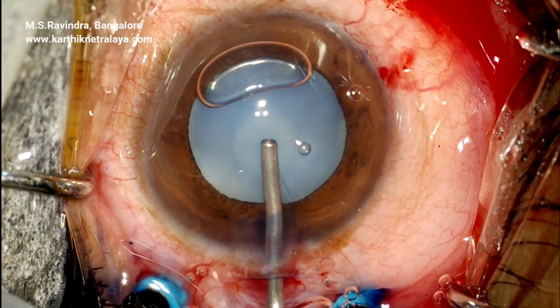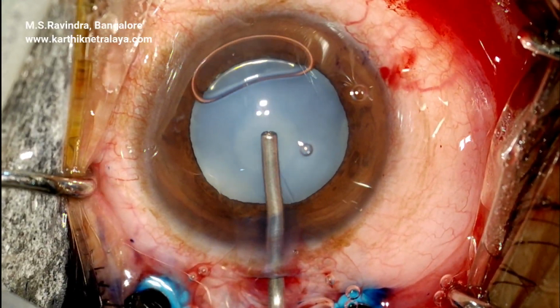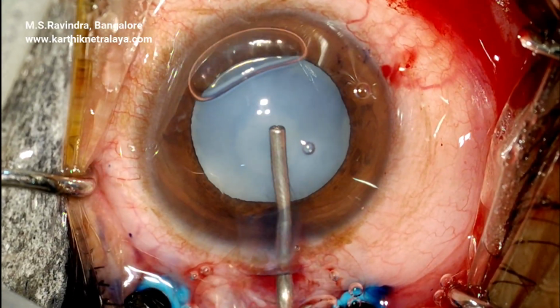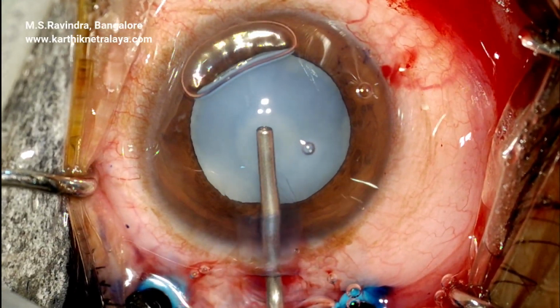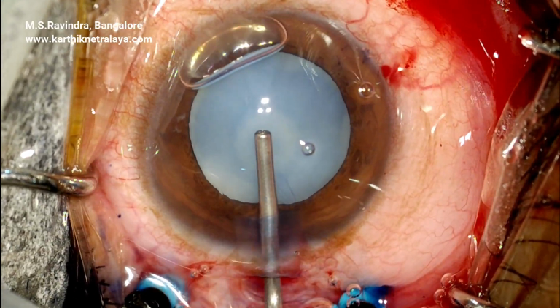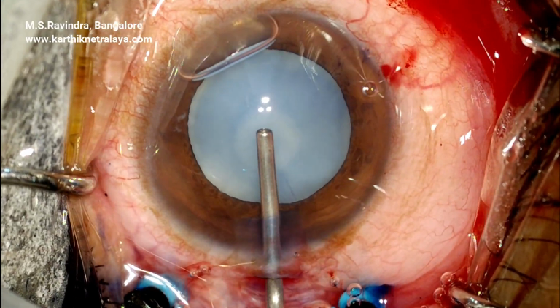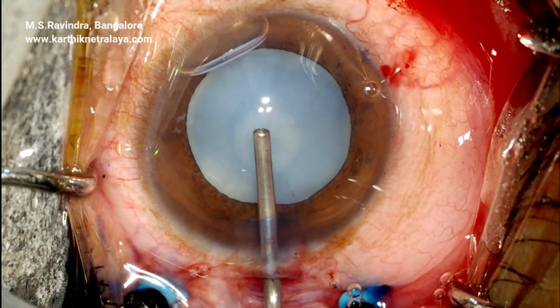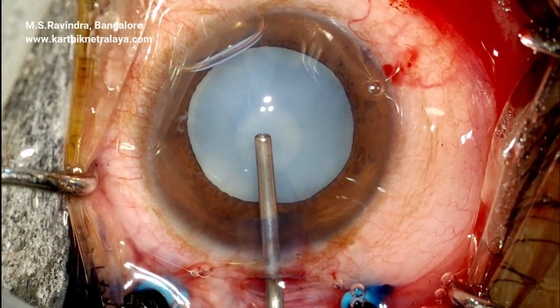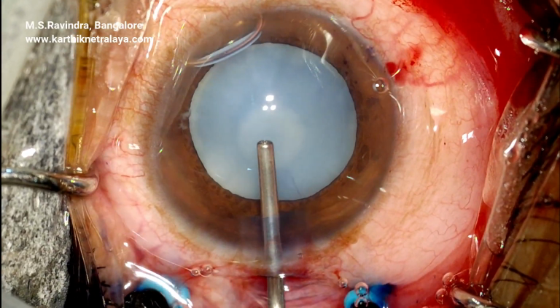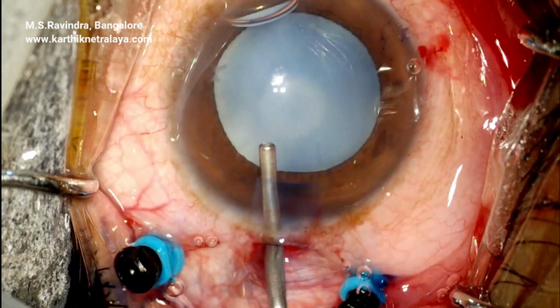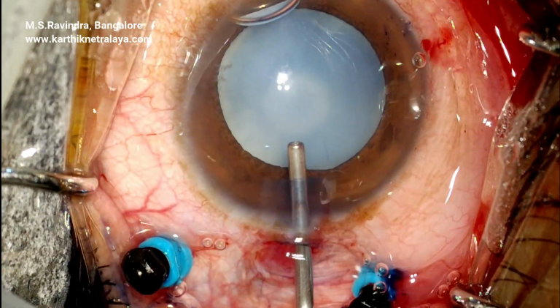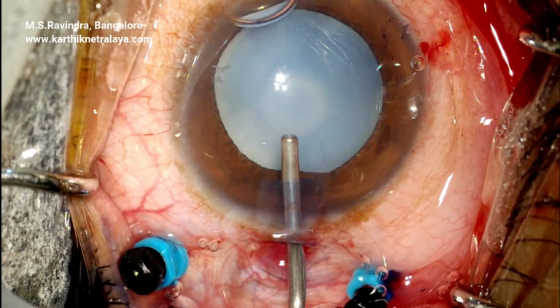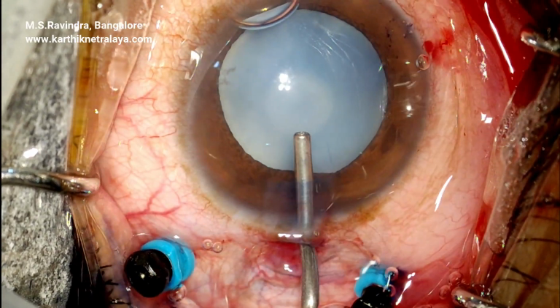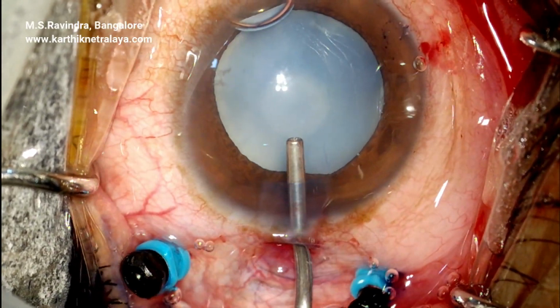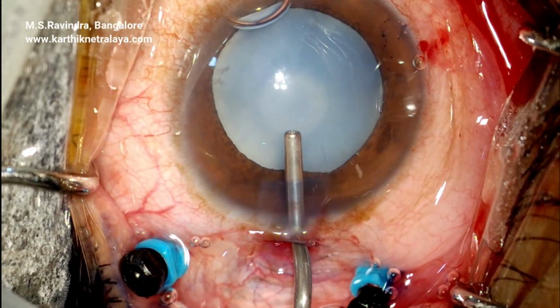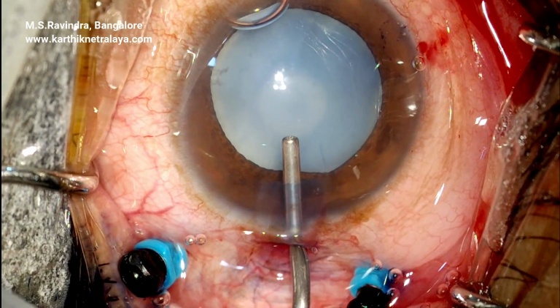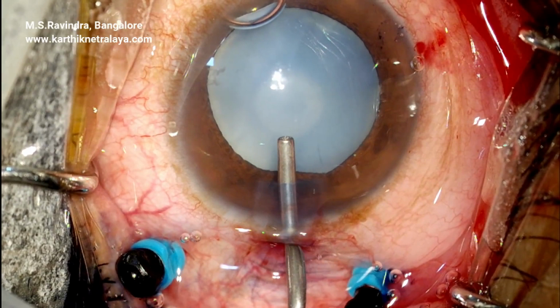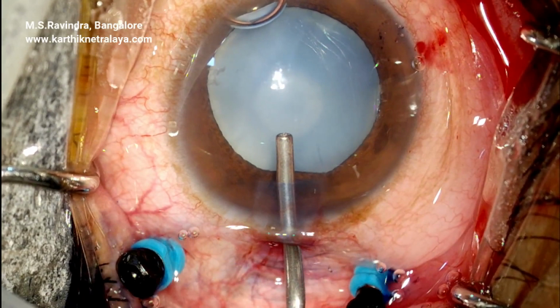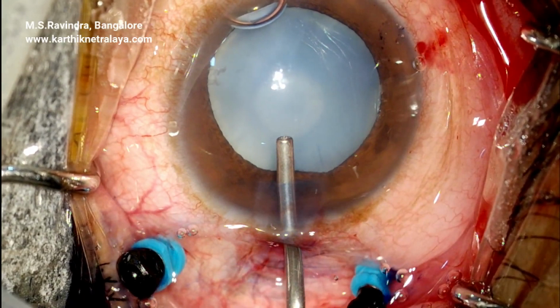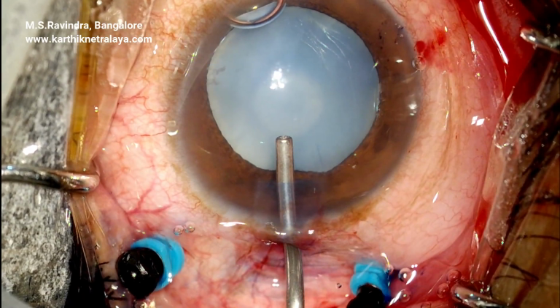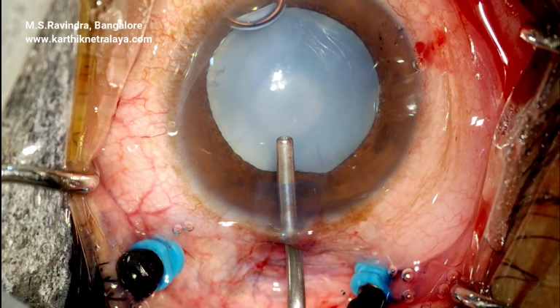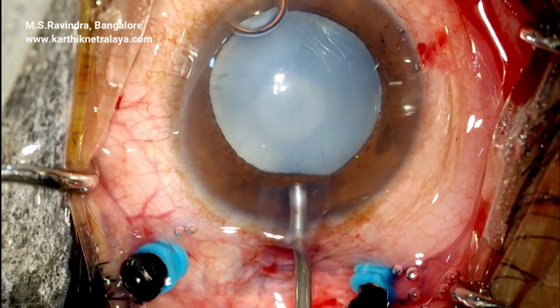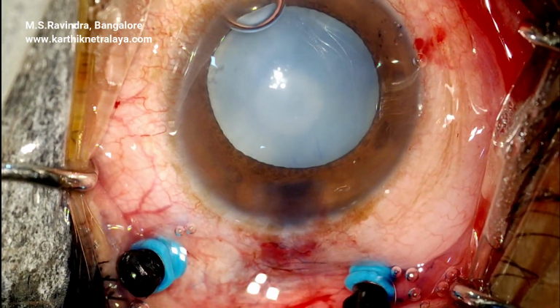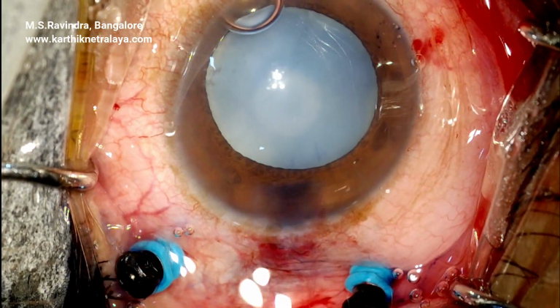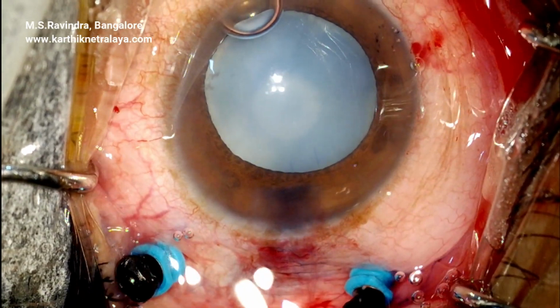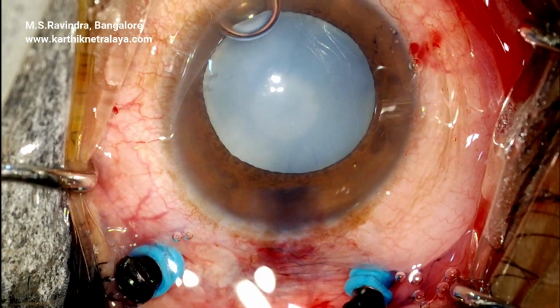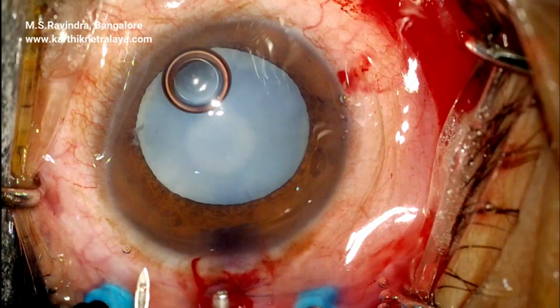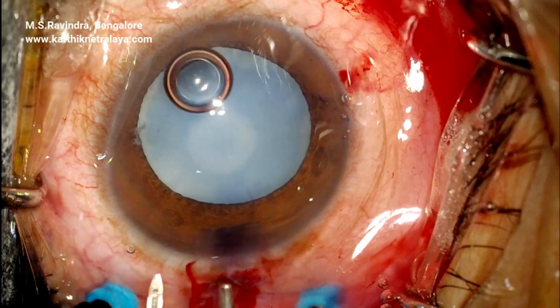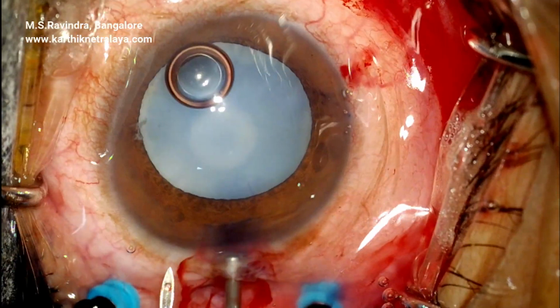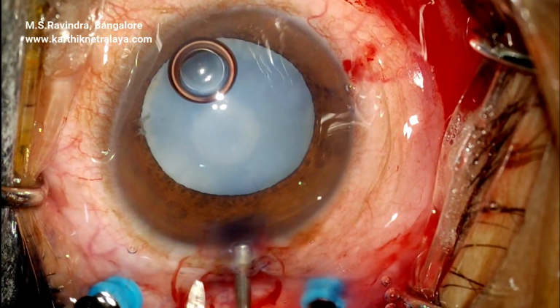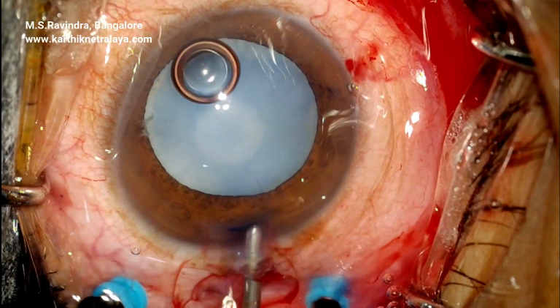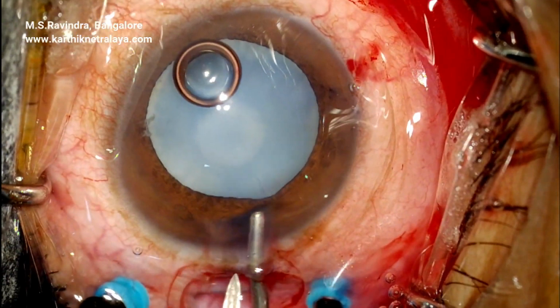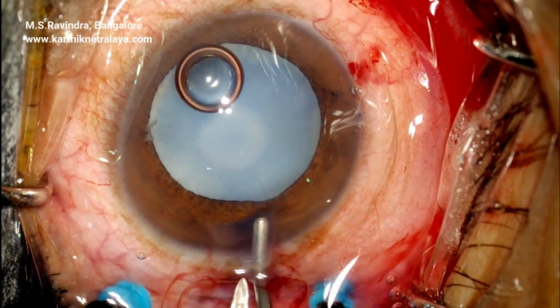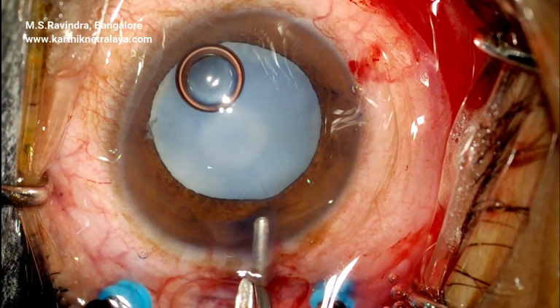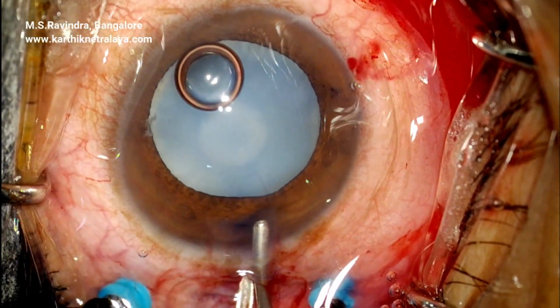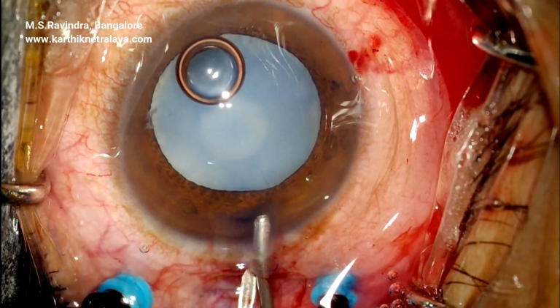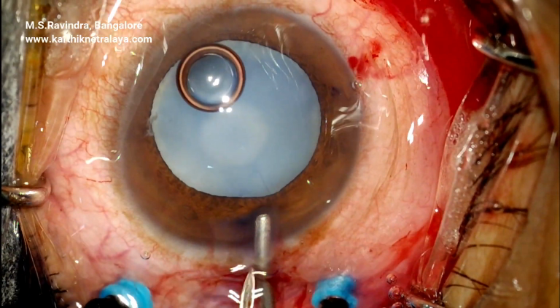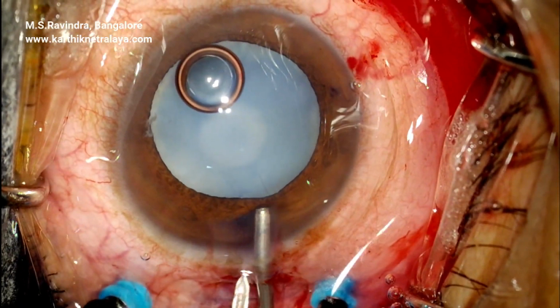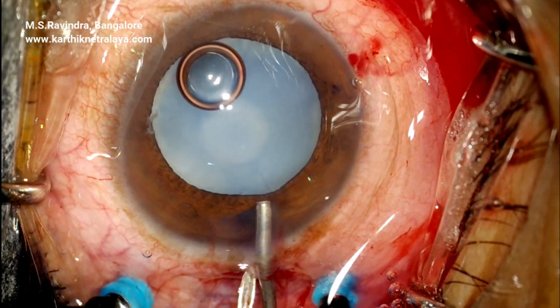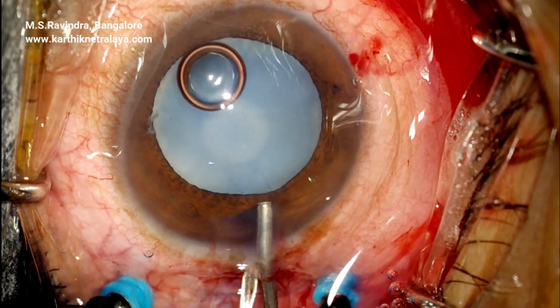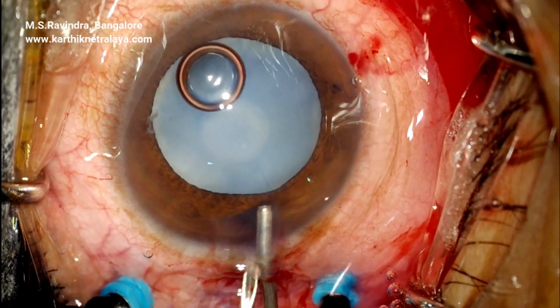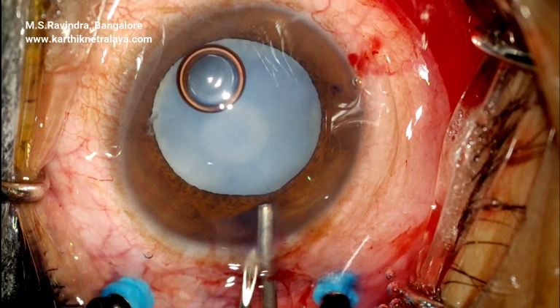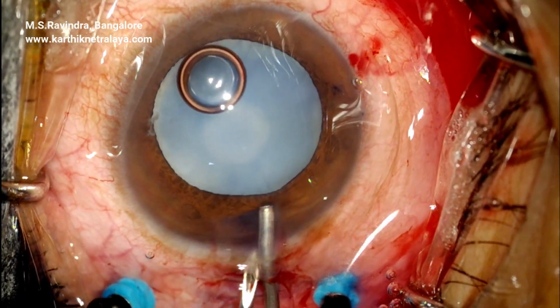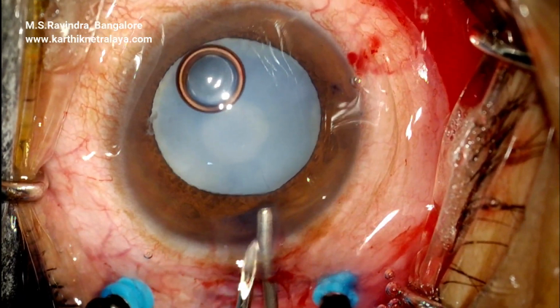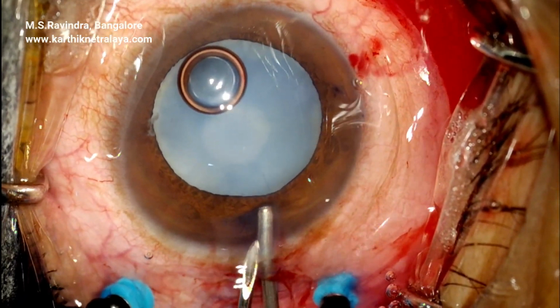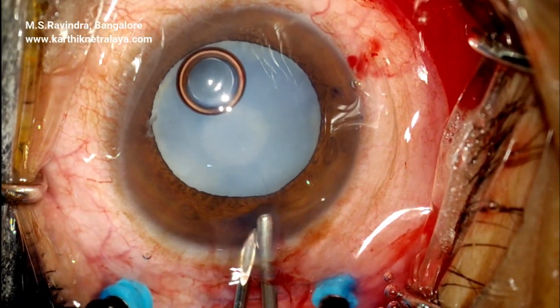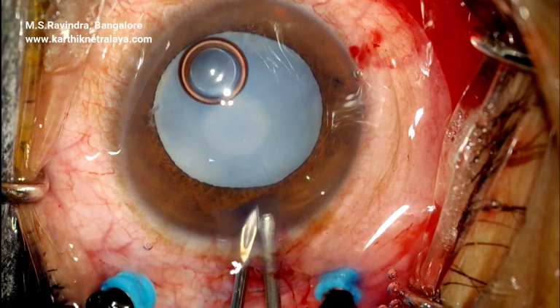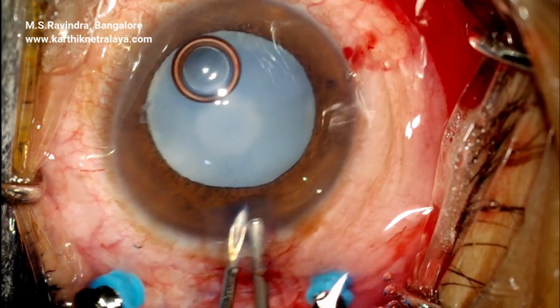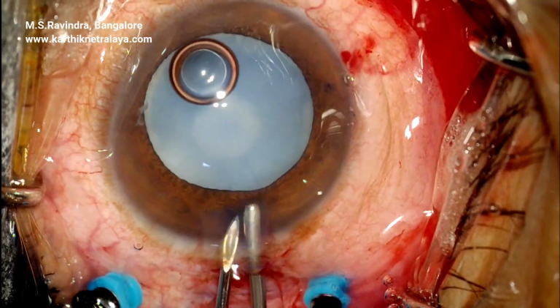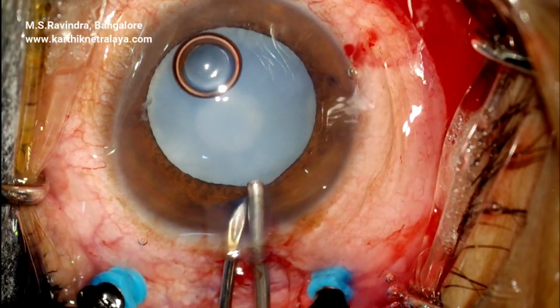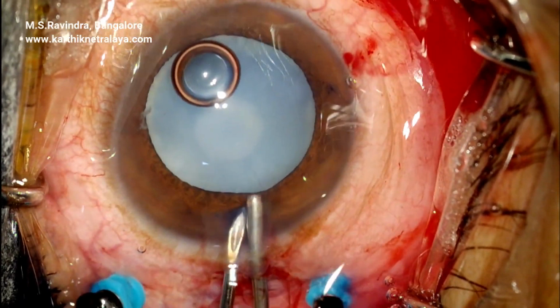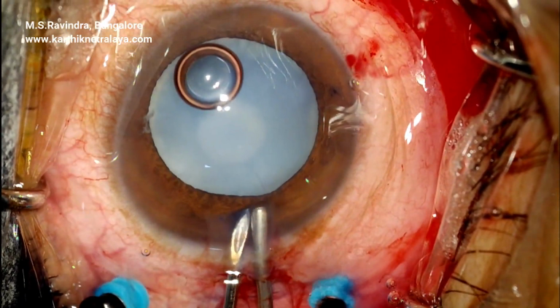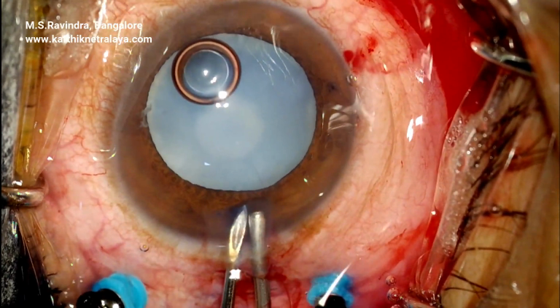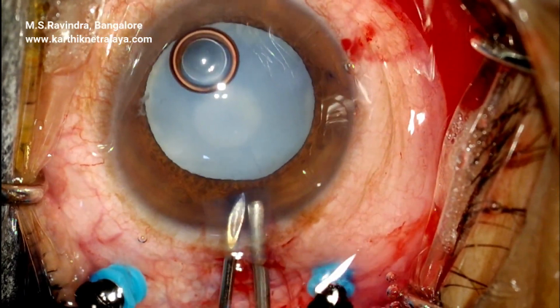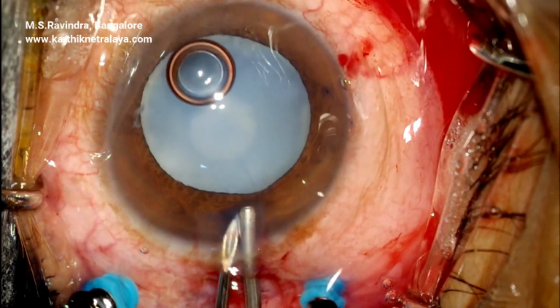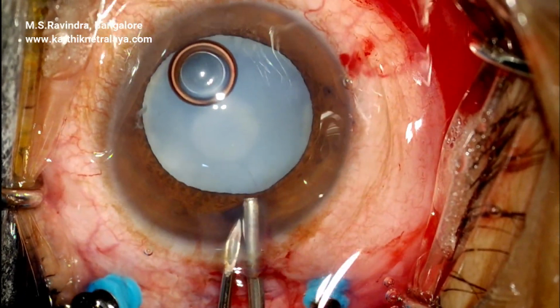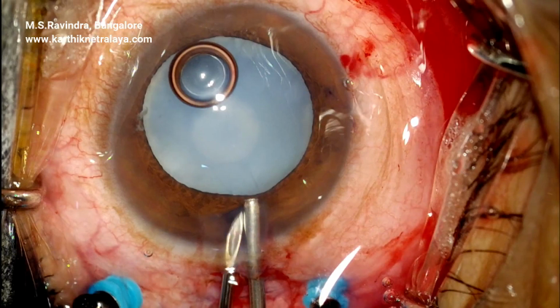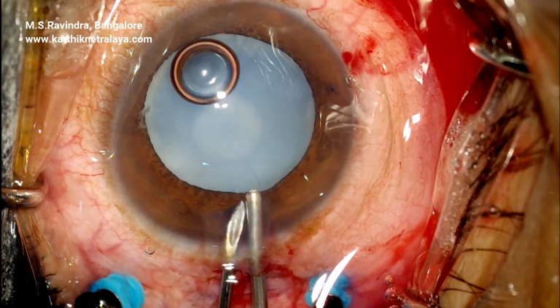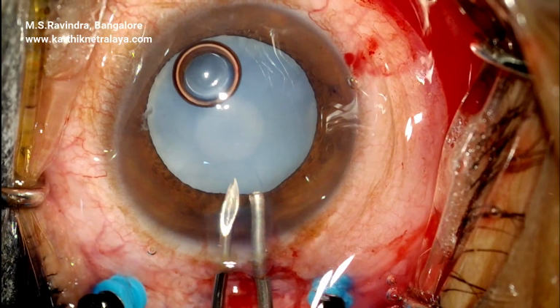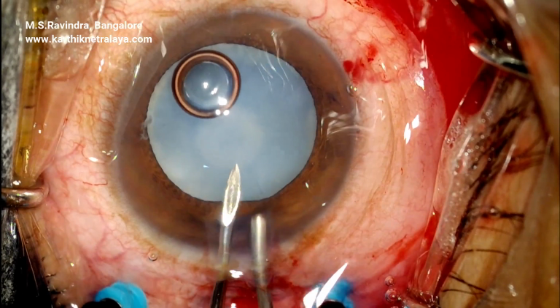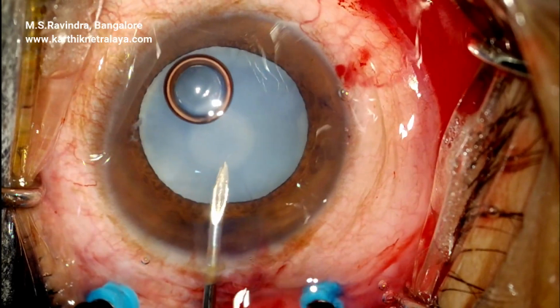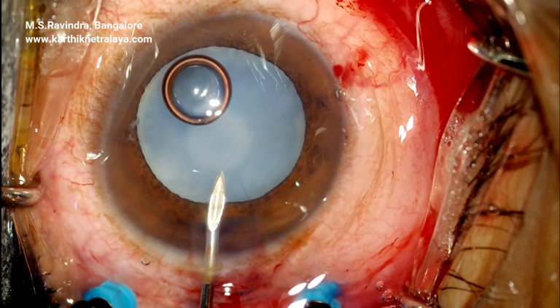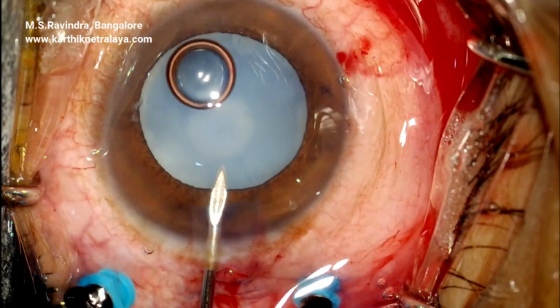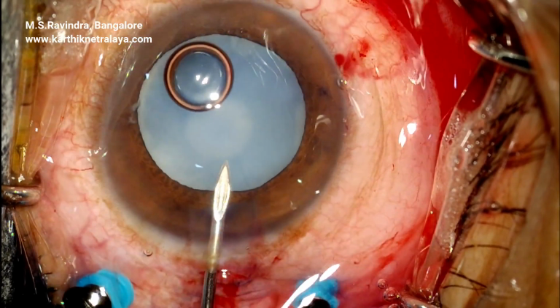A scleral limbal peripheral corneal entry is made with a 2.8 mm keratome, followed by trypan blue staining.